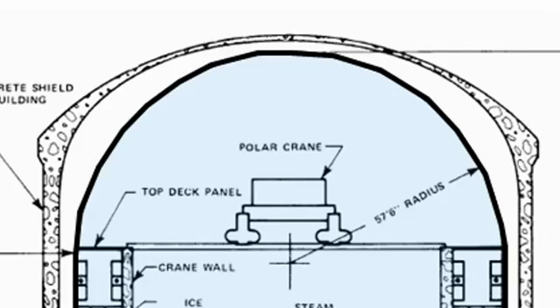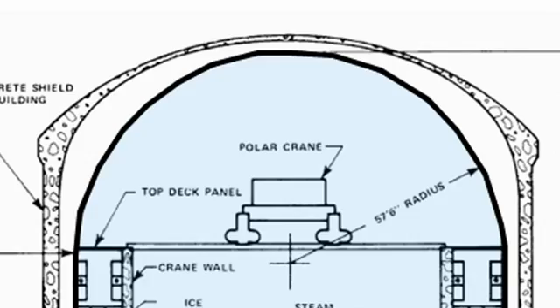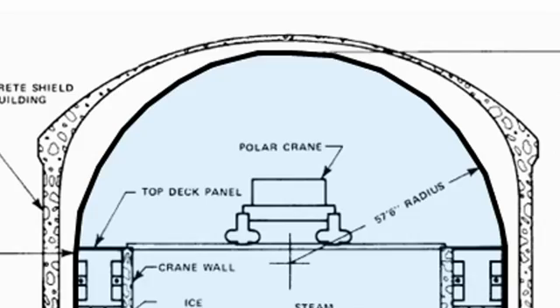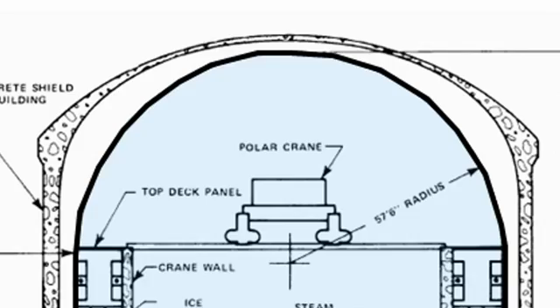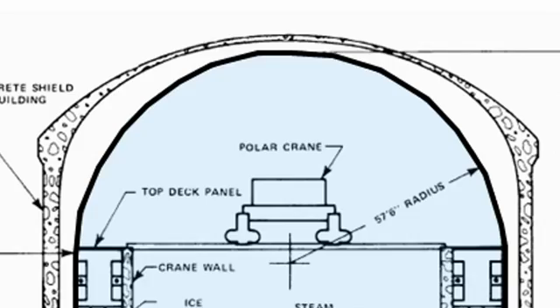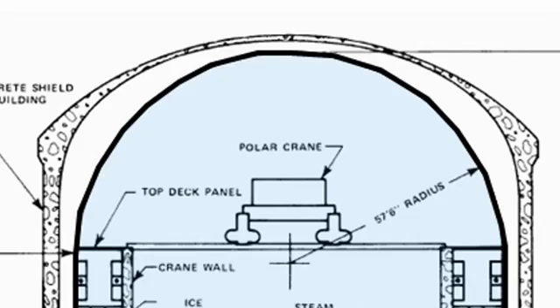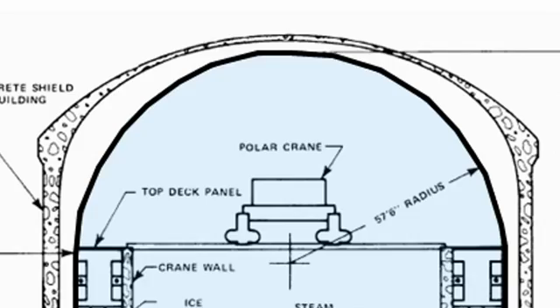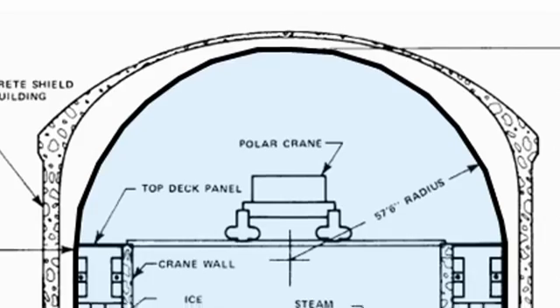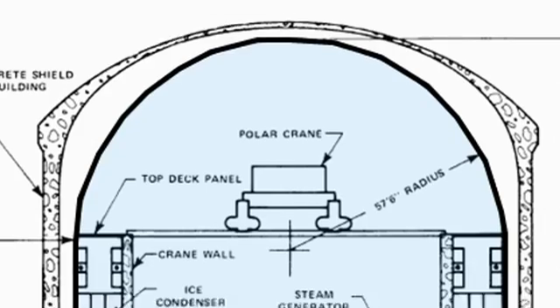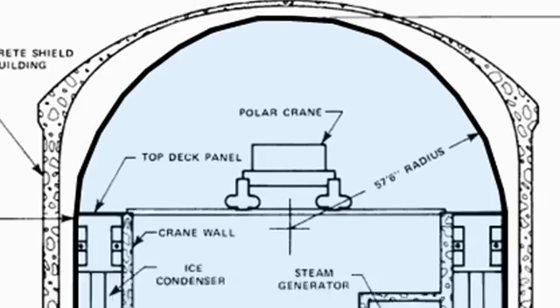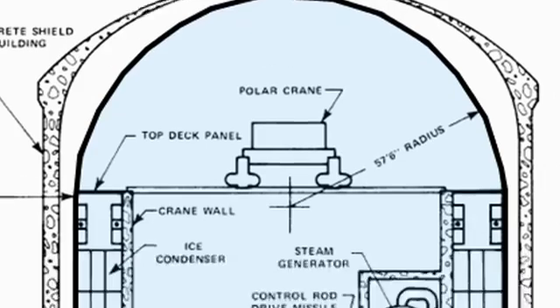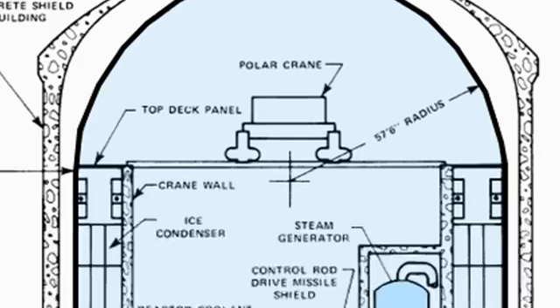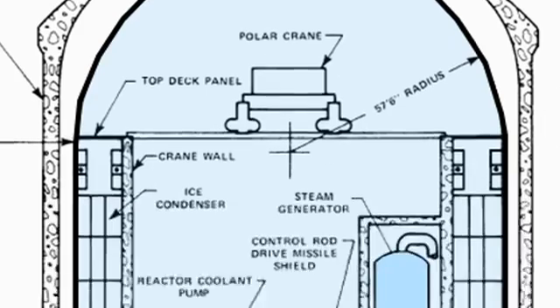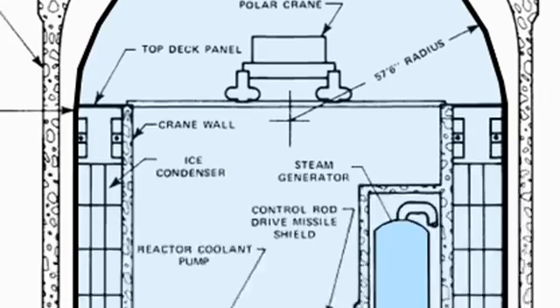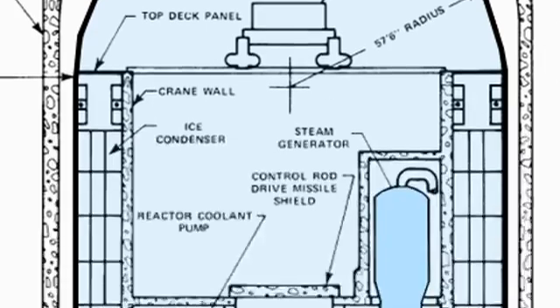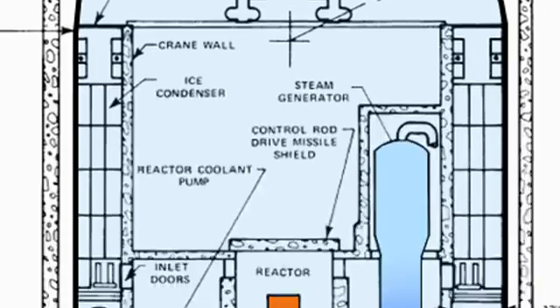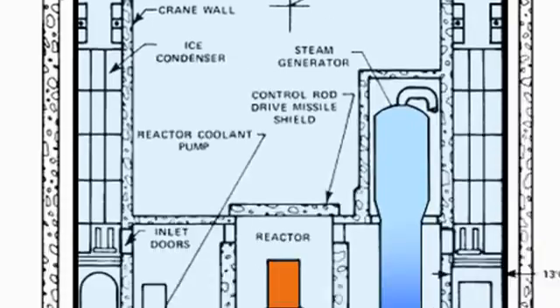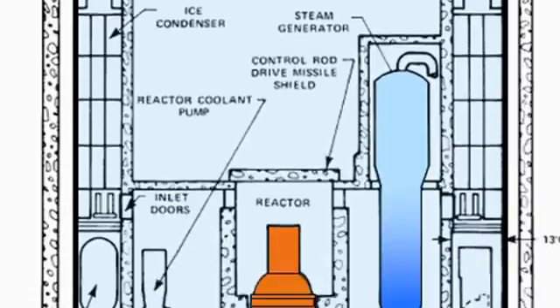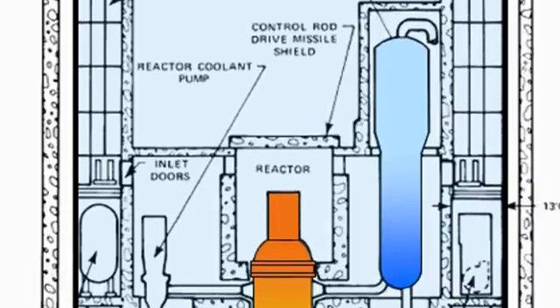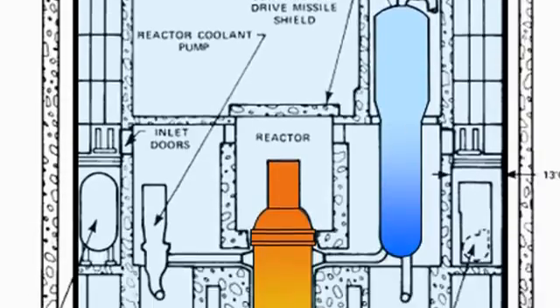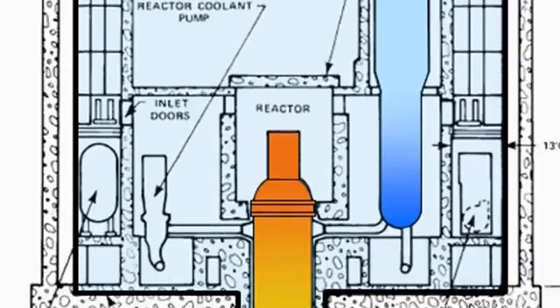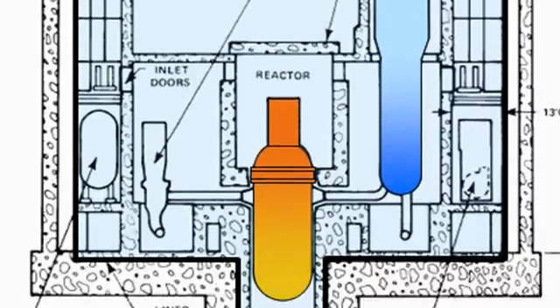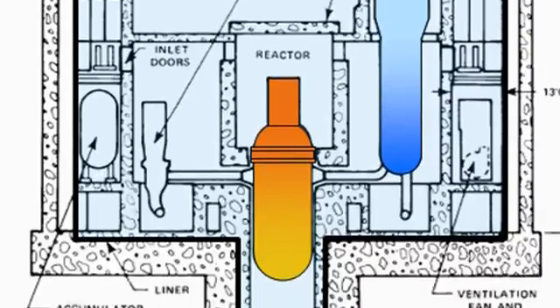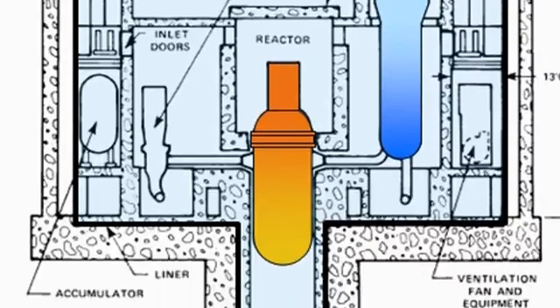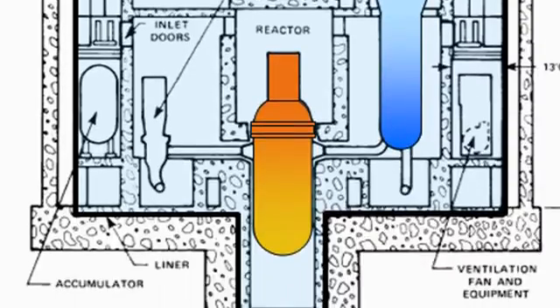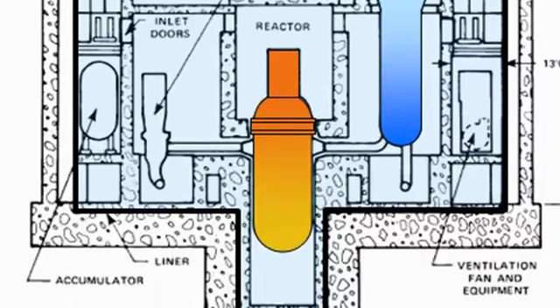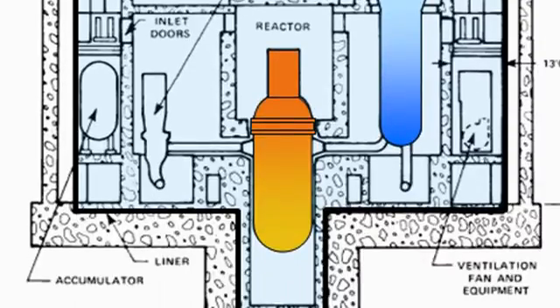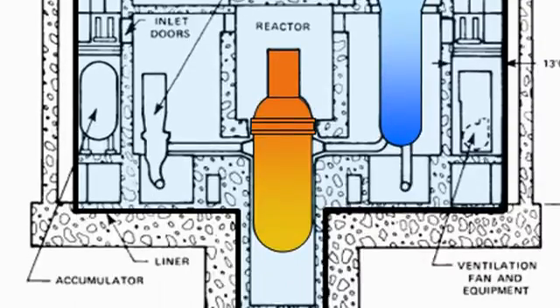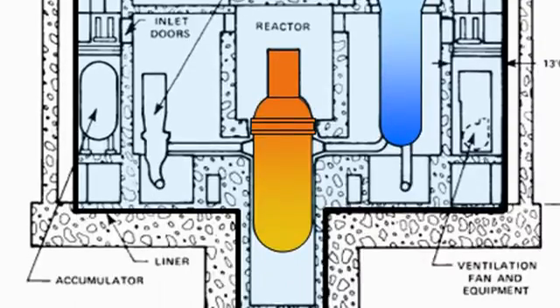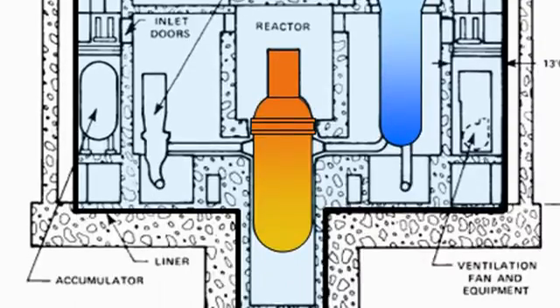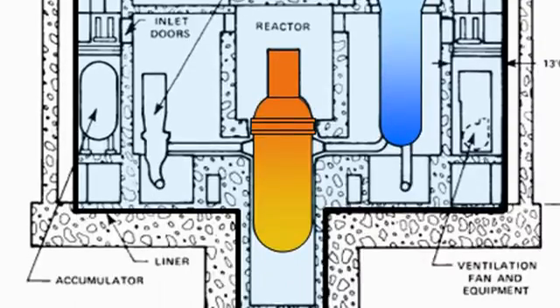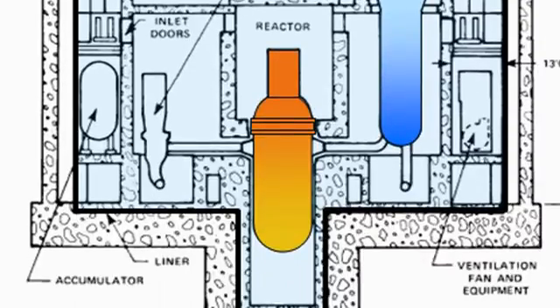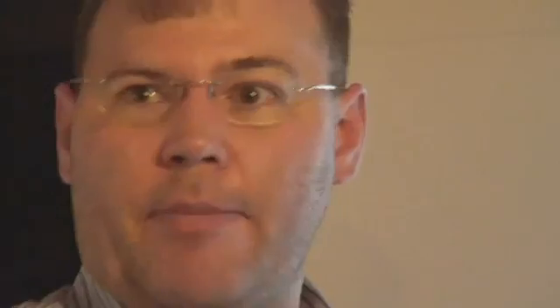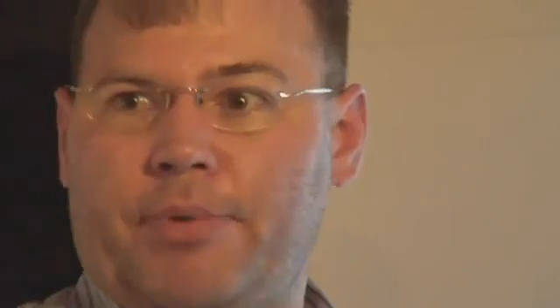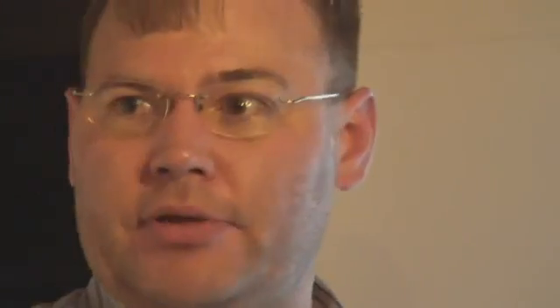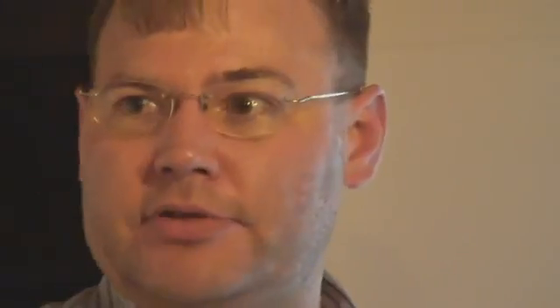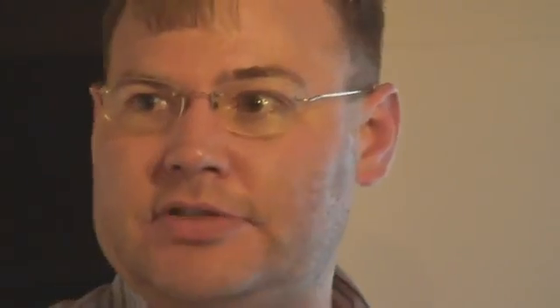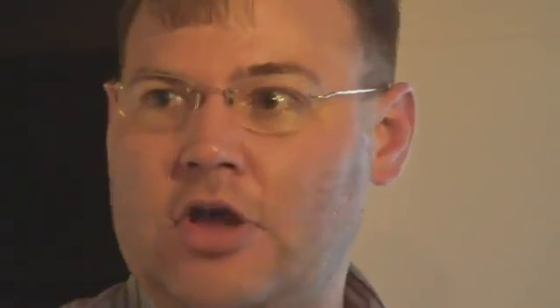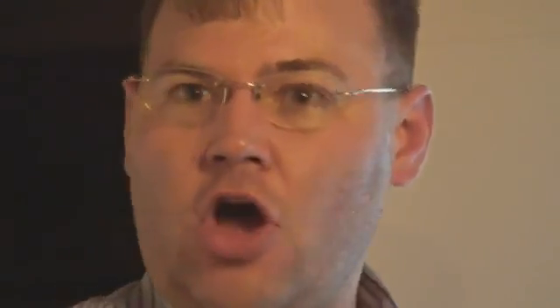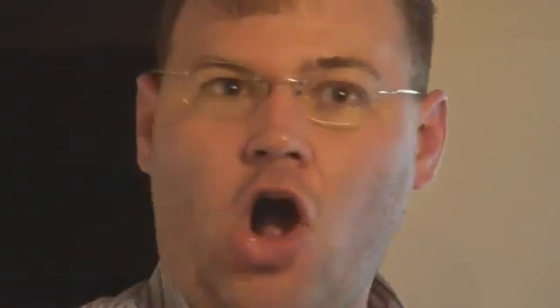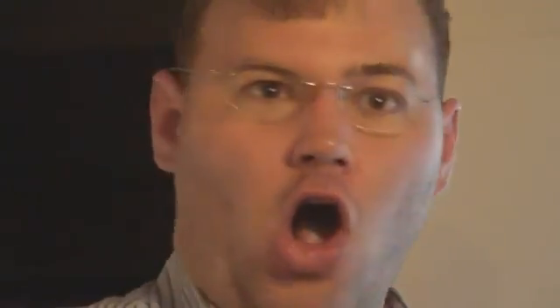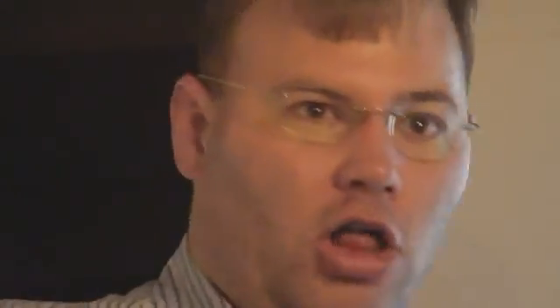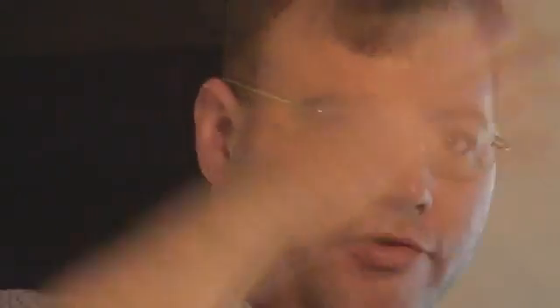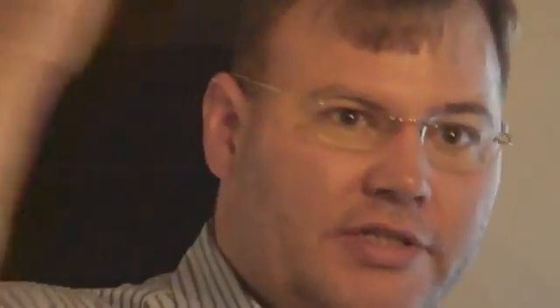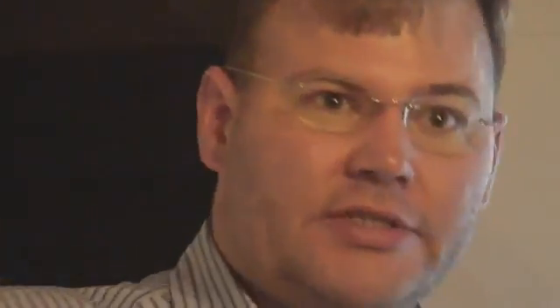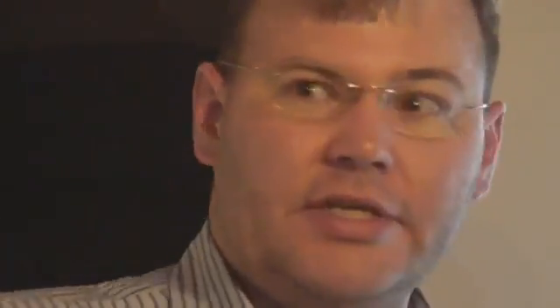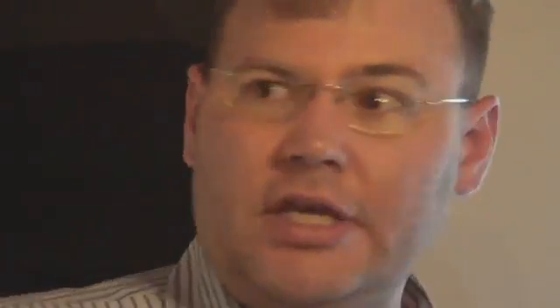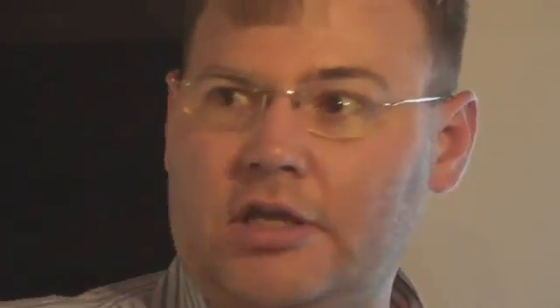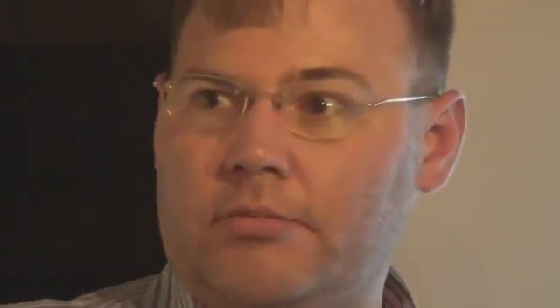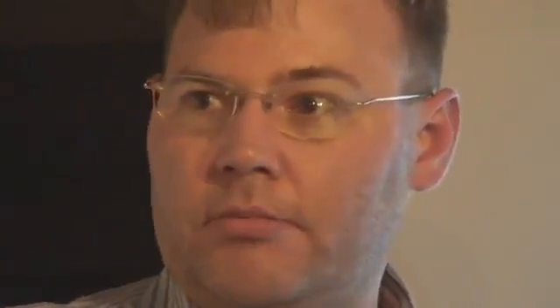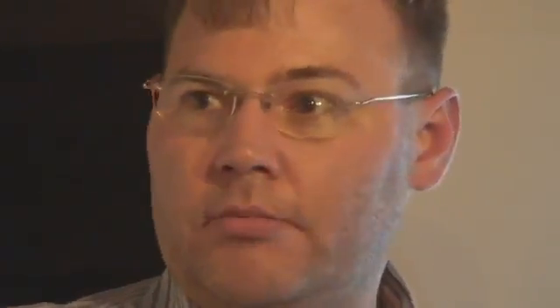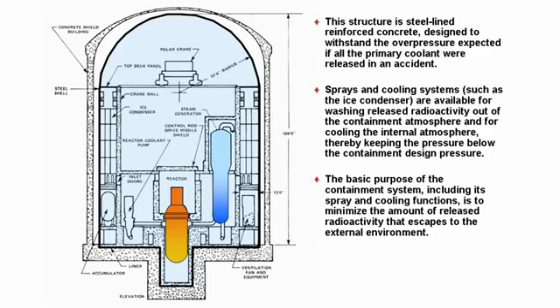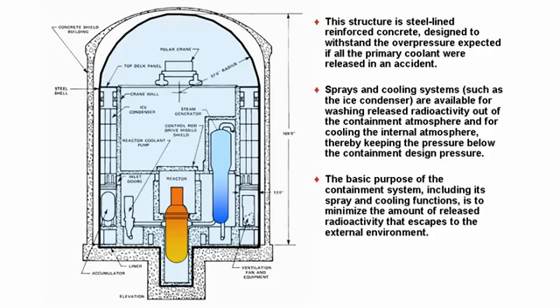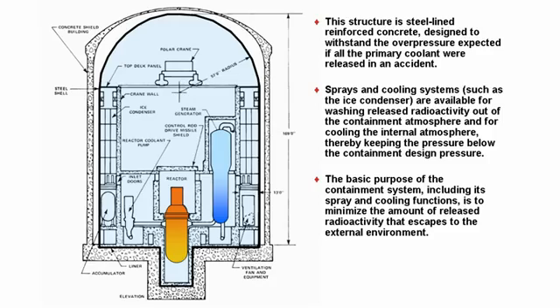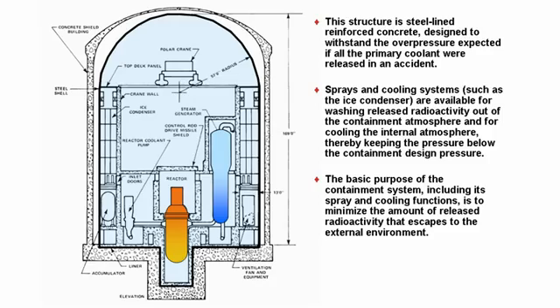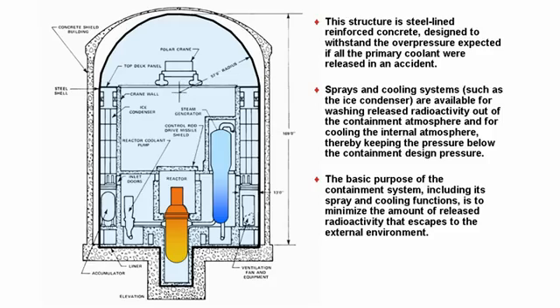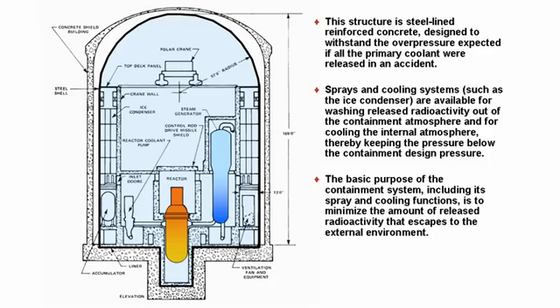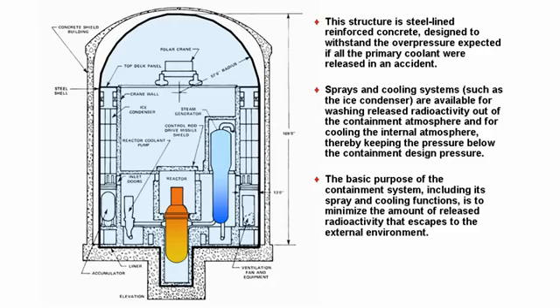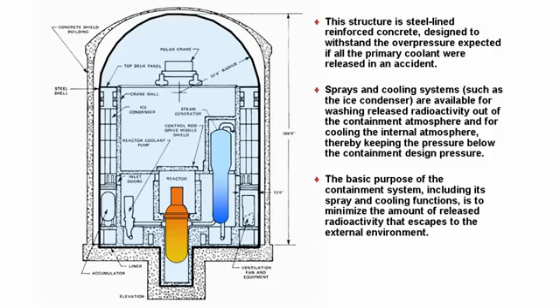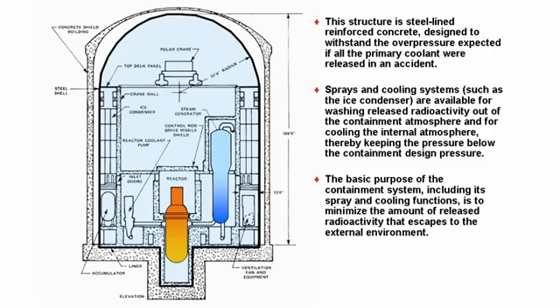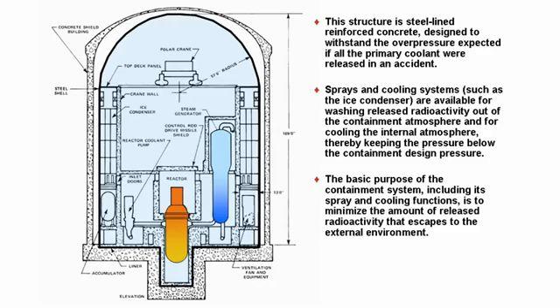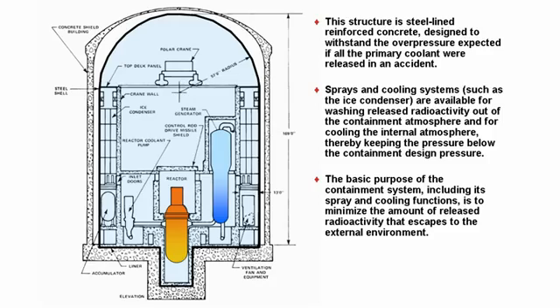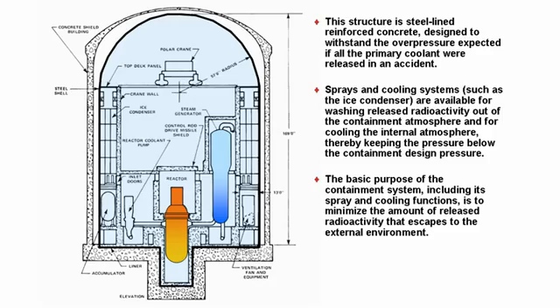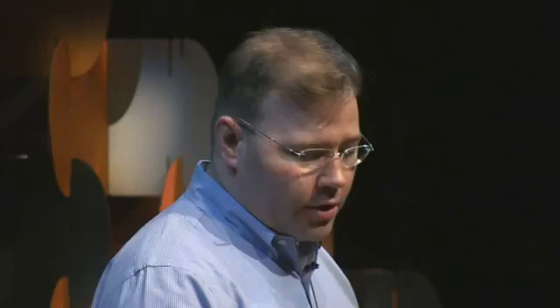This is what drives the design of this building. So if this happens, all the steam is captured in this building.